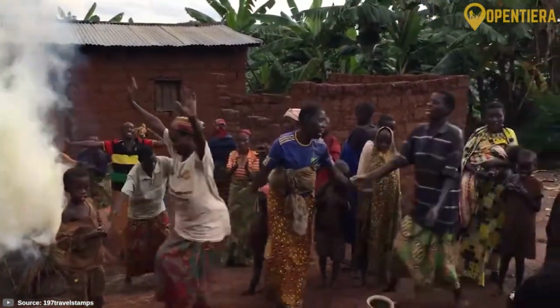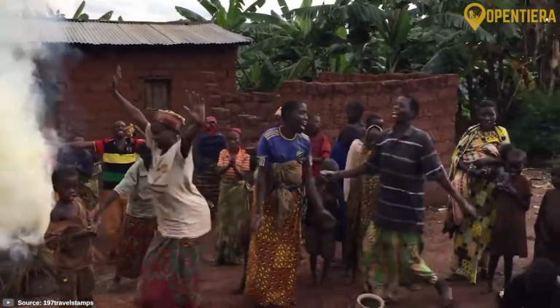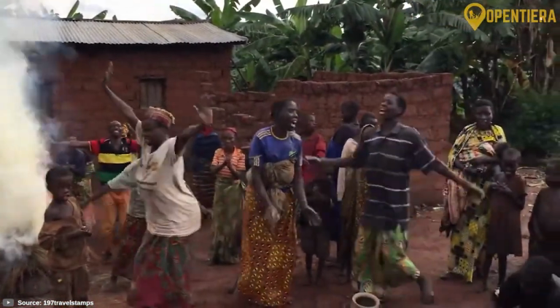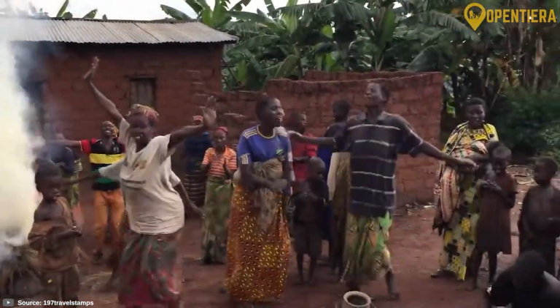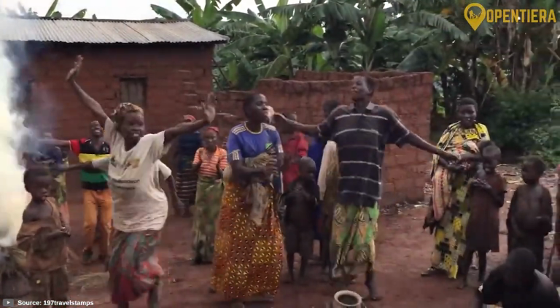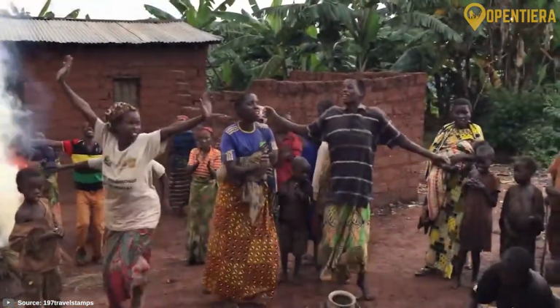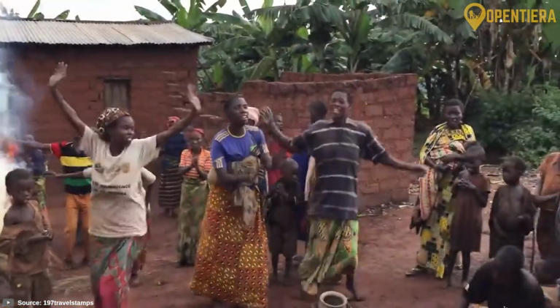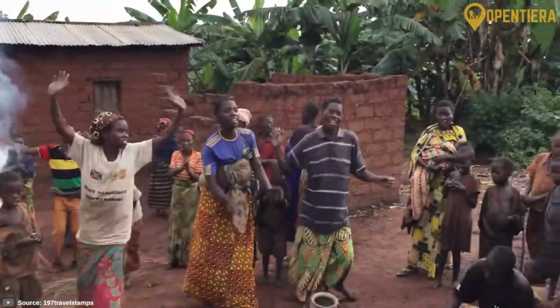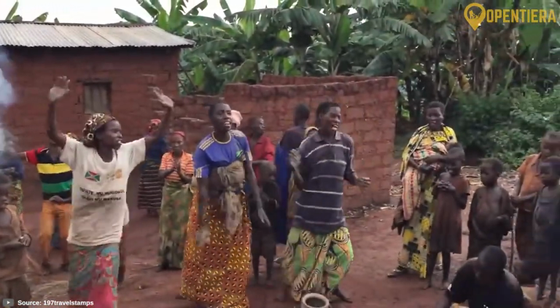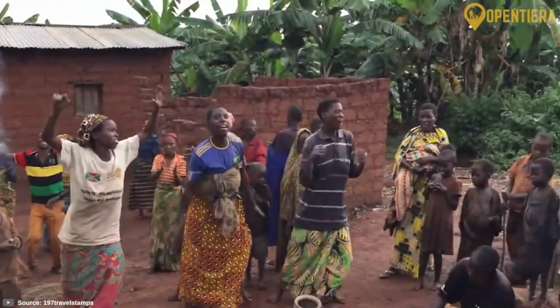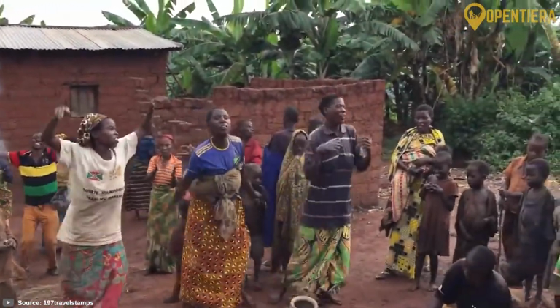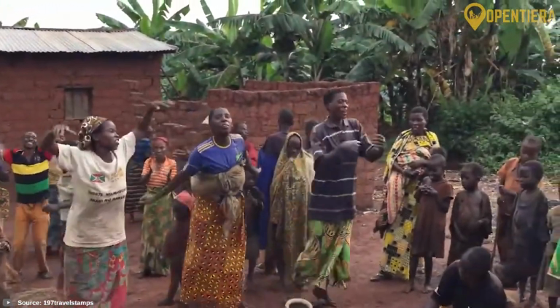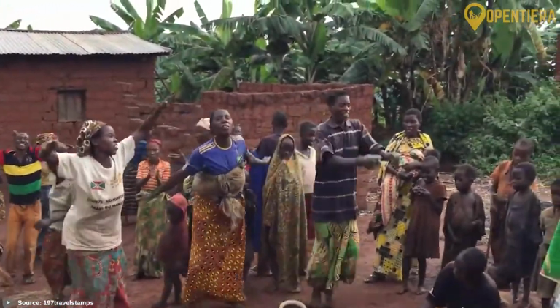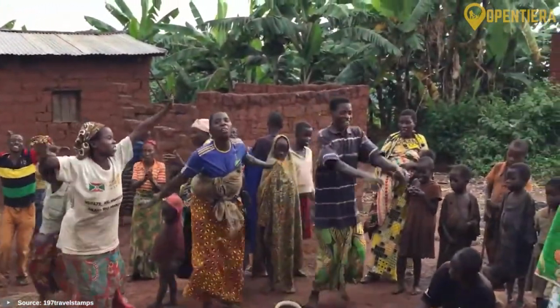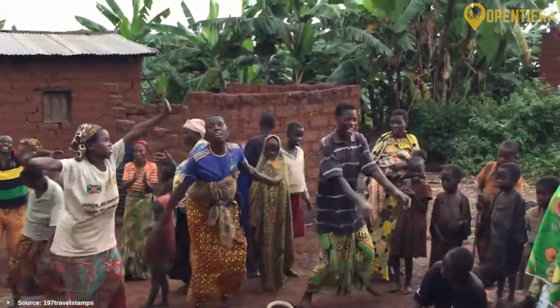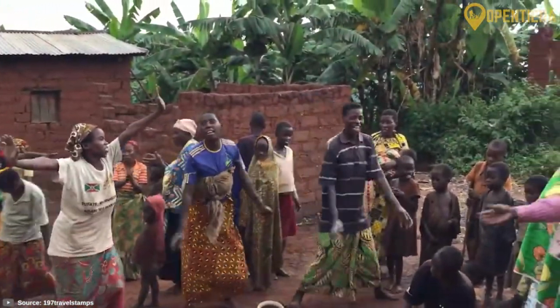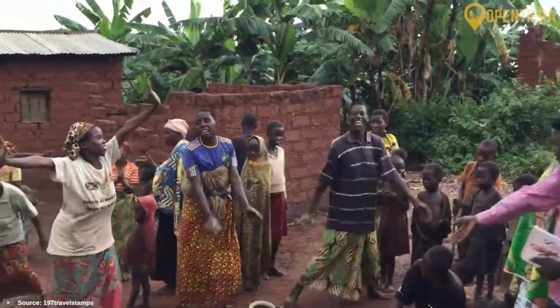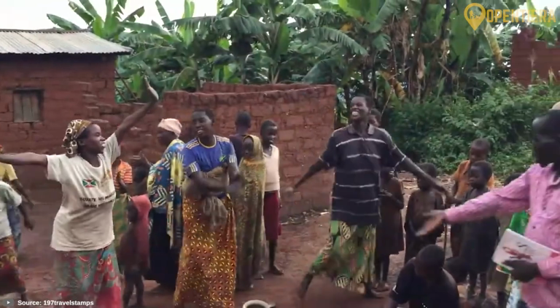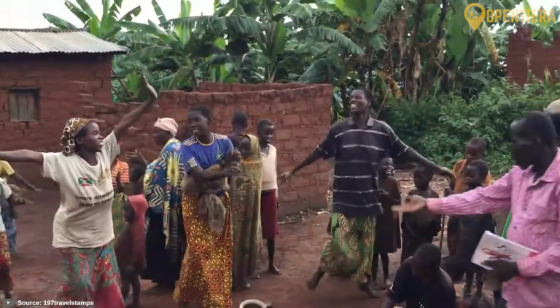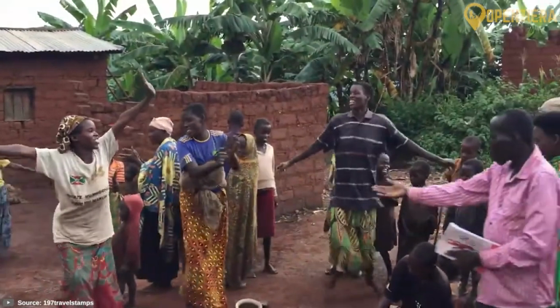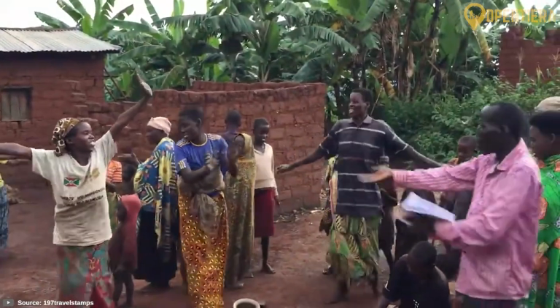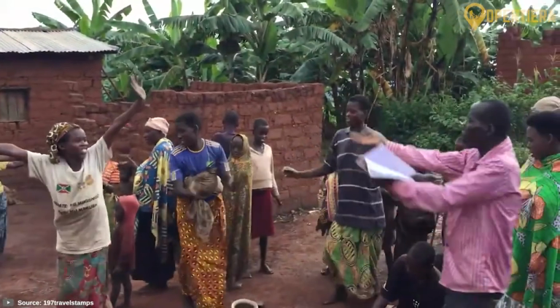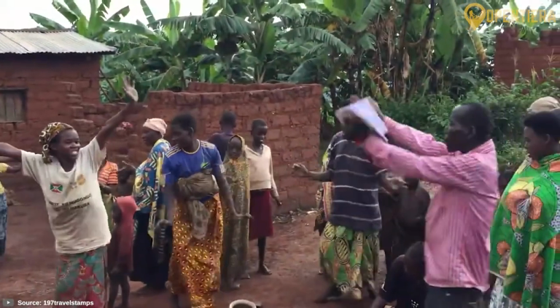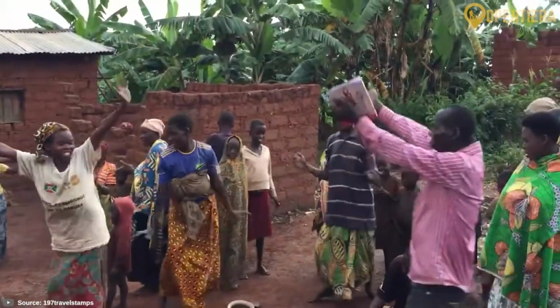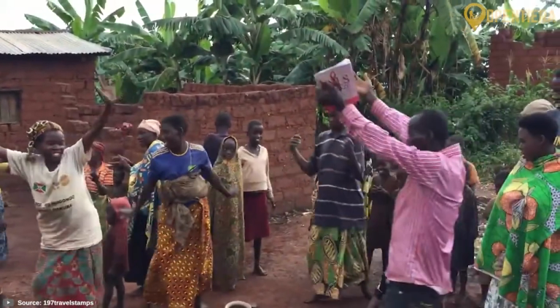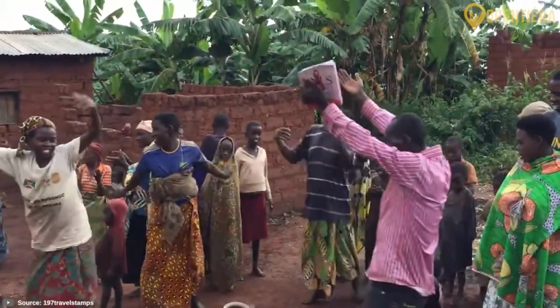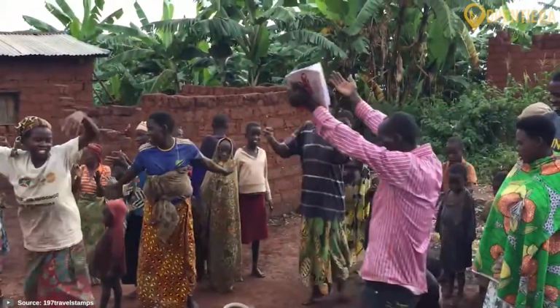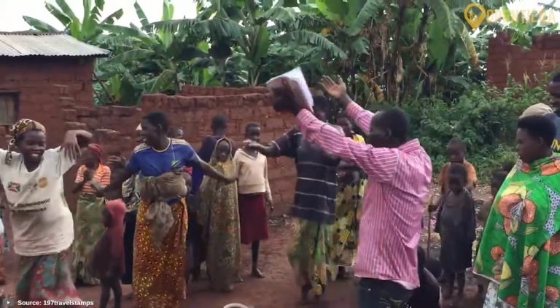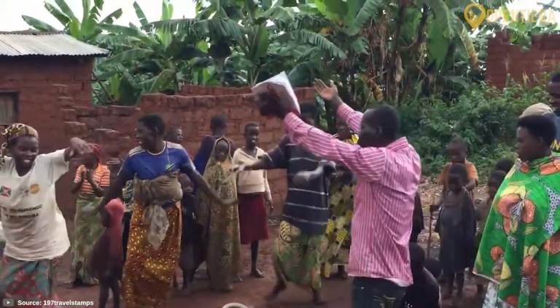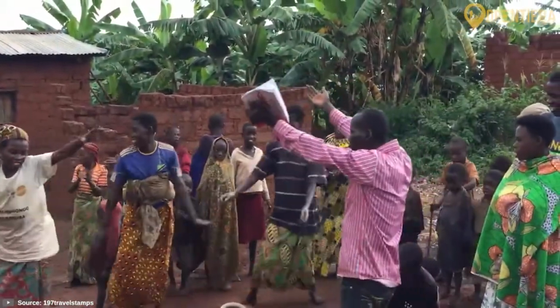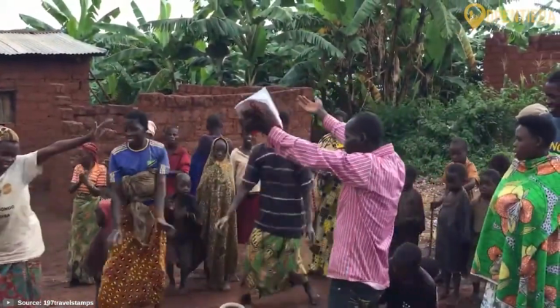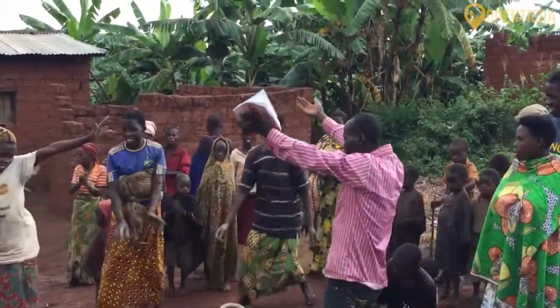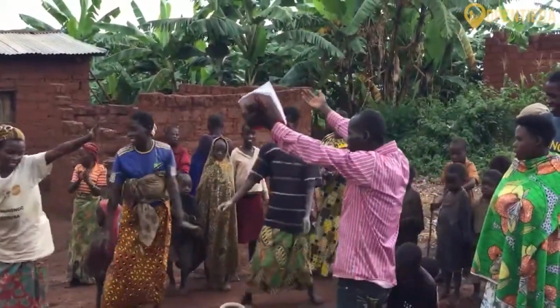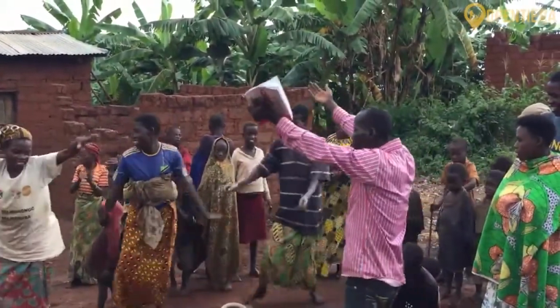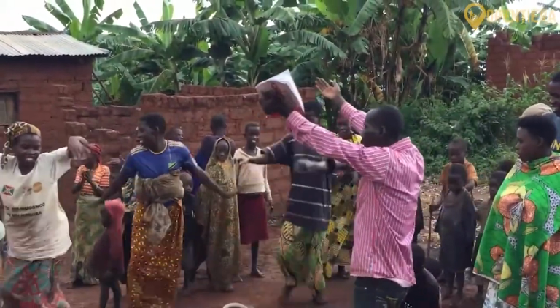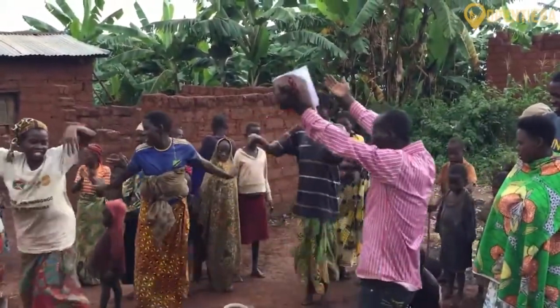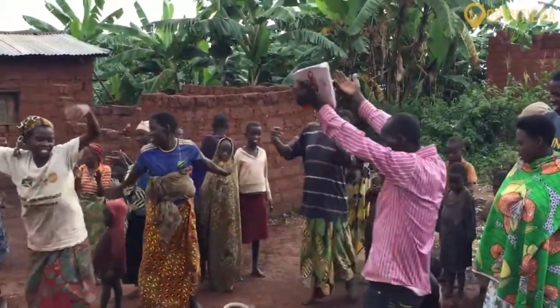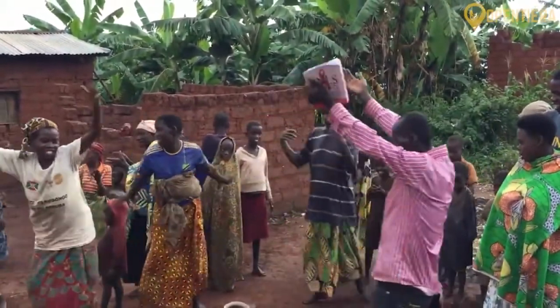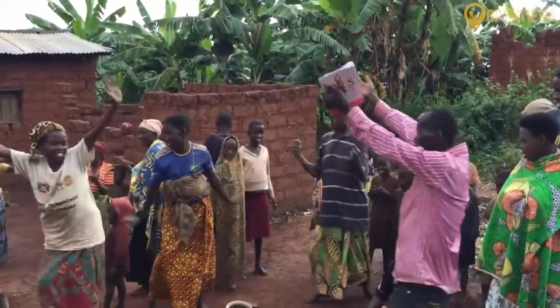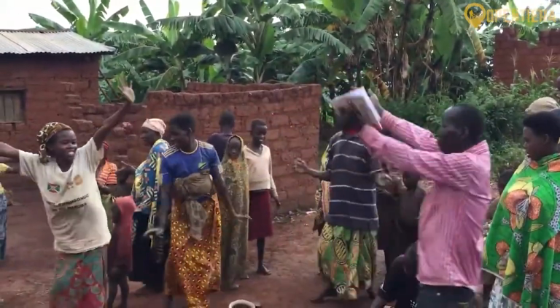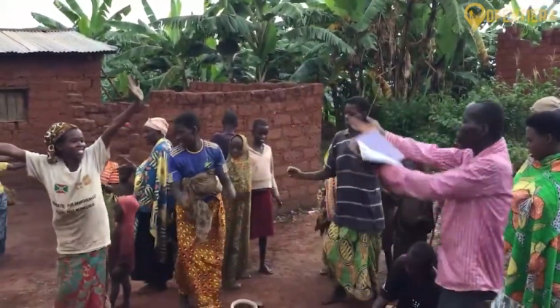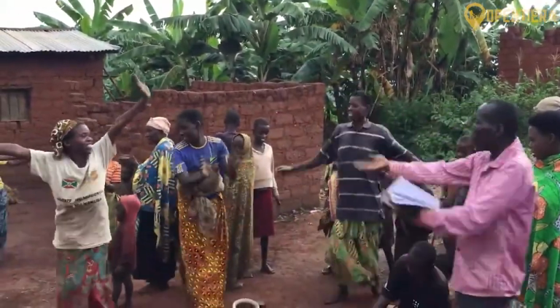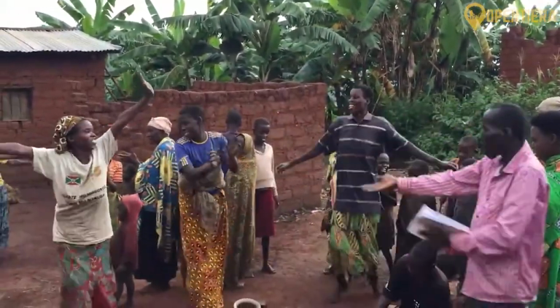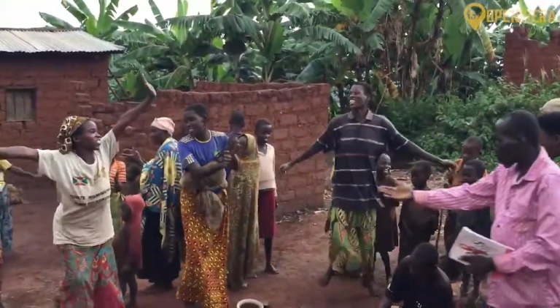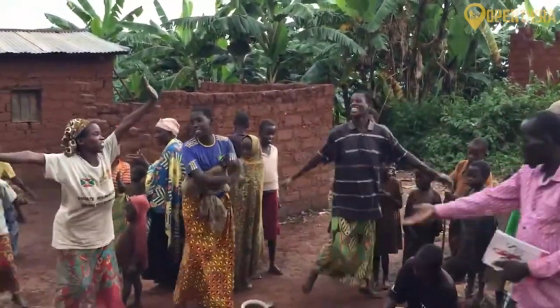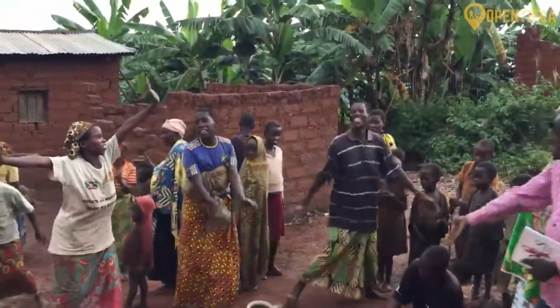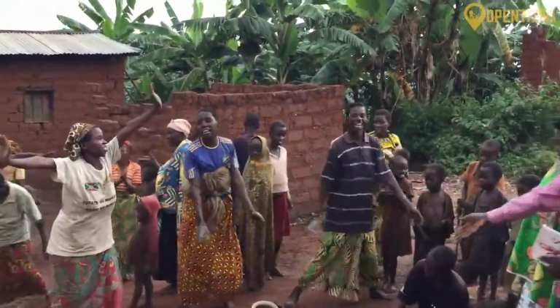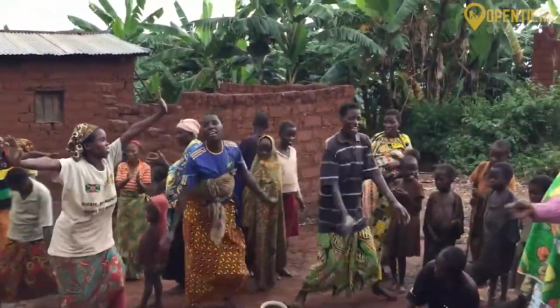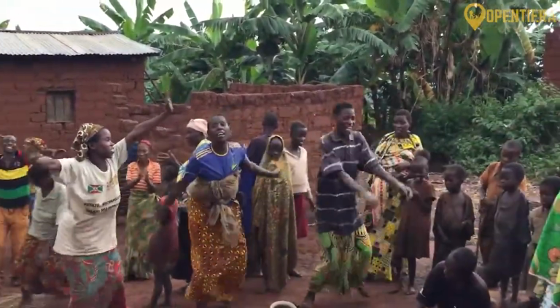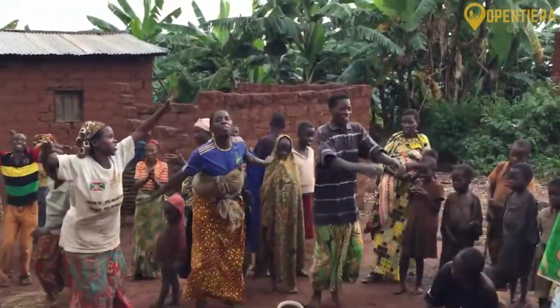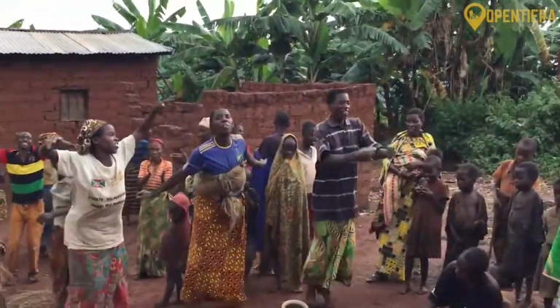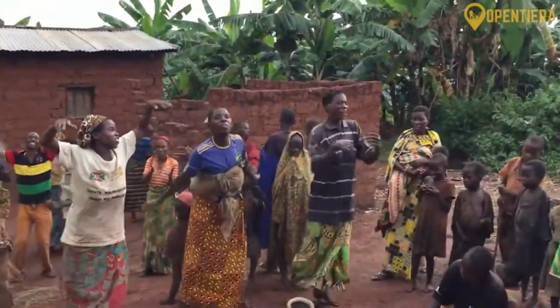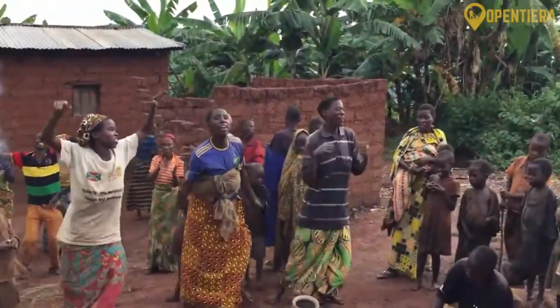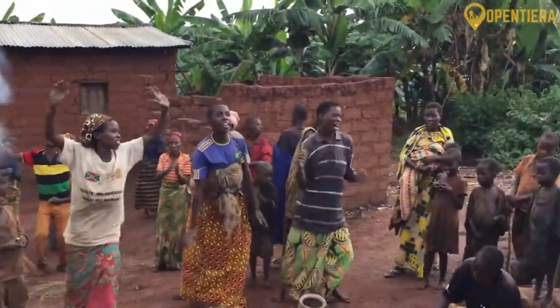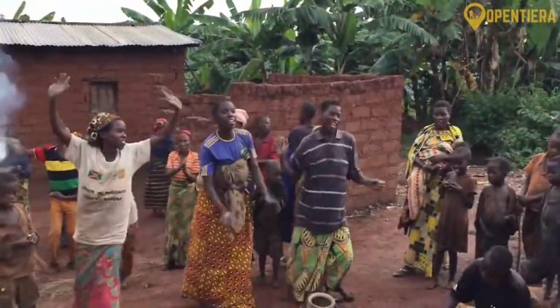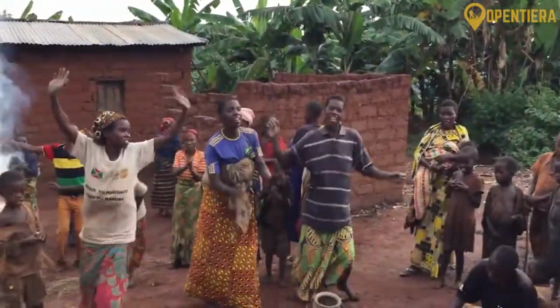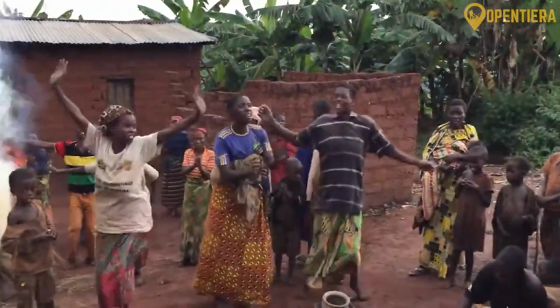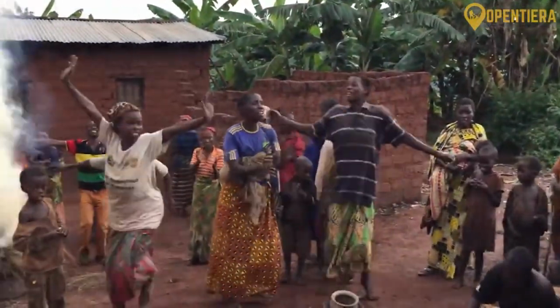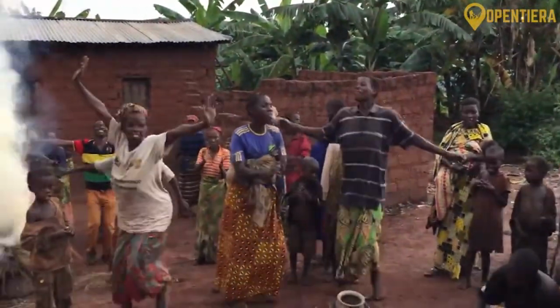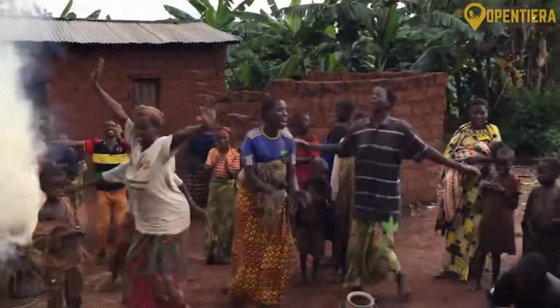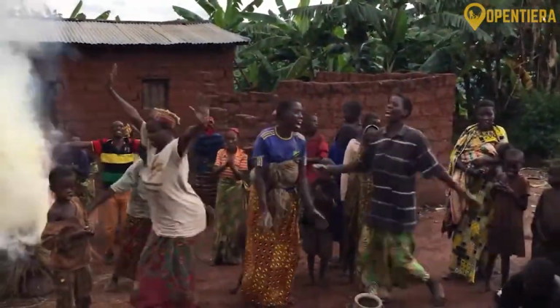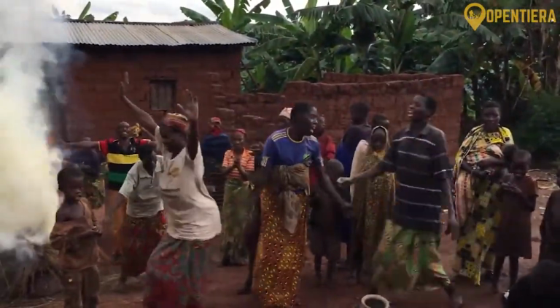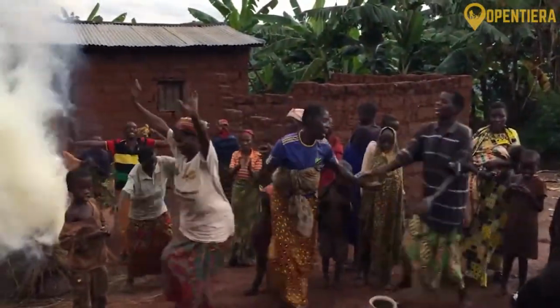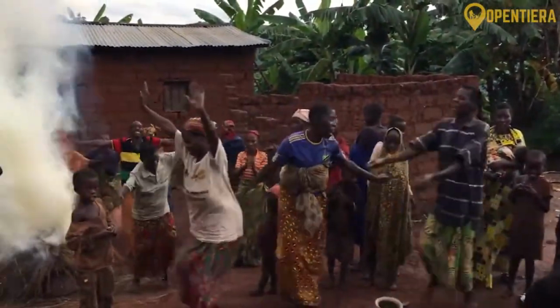What aspects of Burundian heritage intrigue you most? Let me know in the comments below.